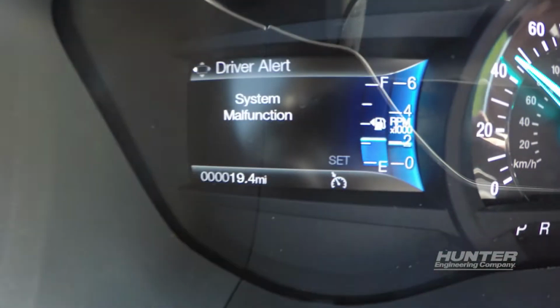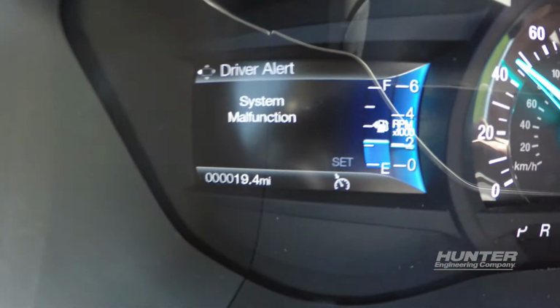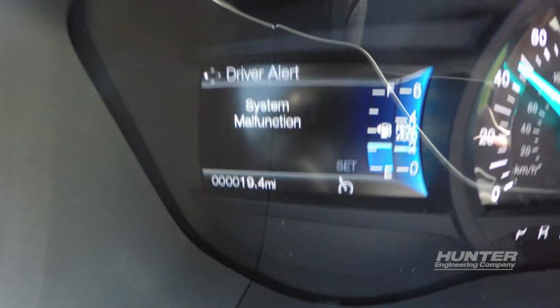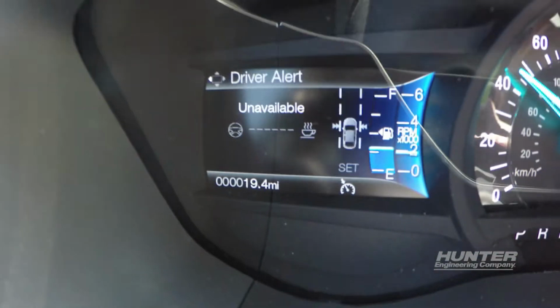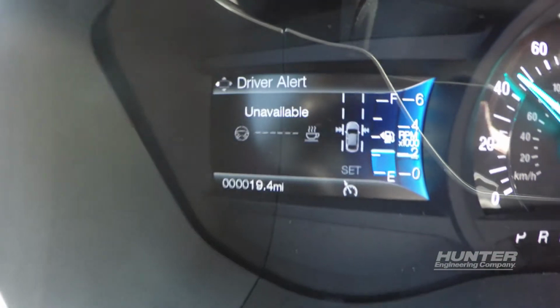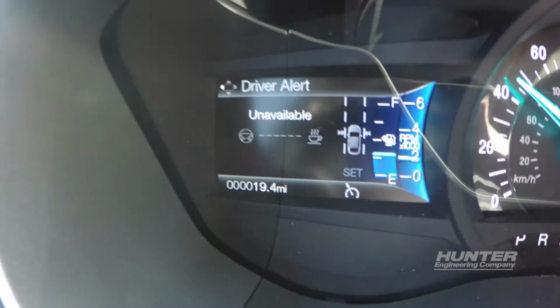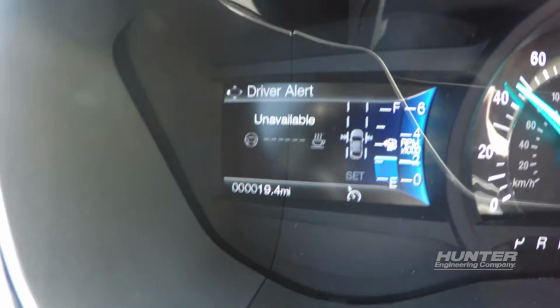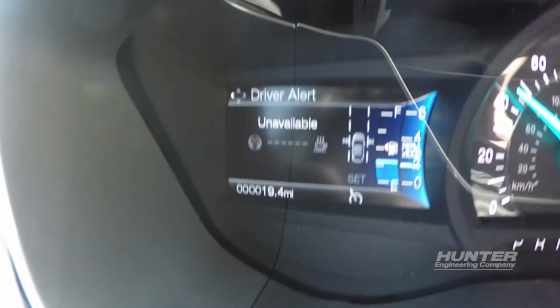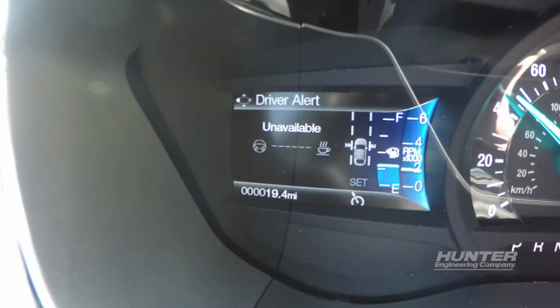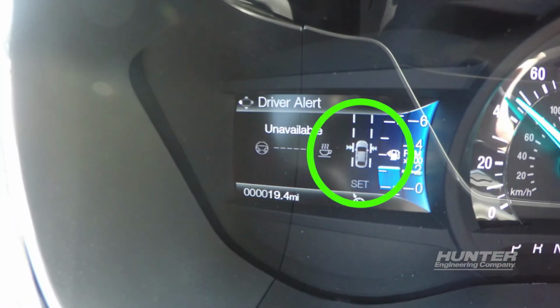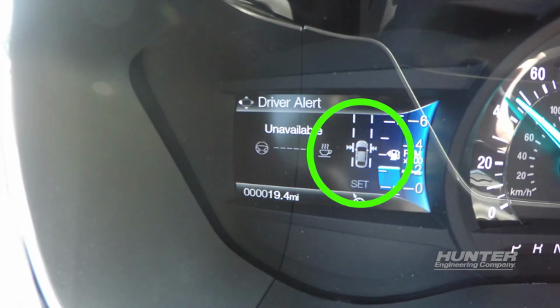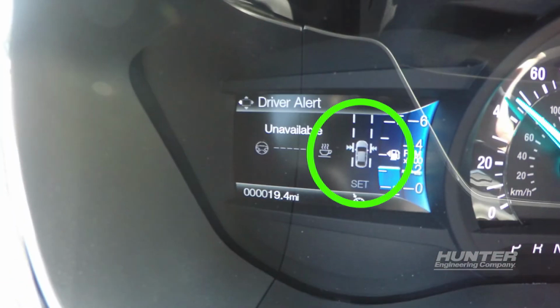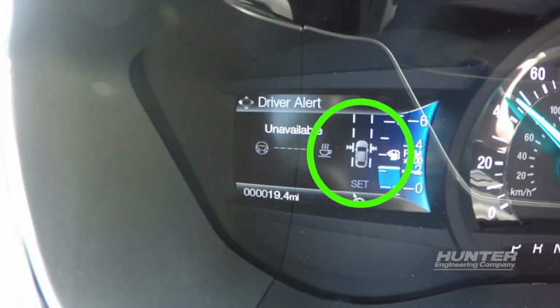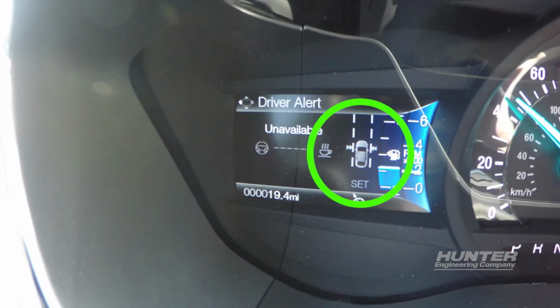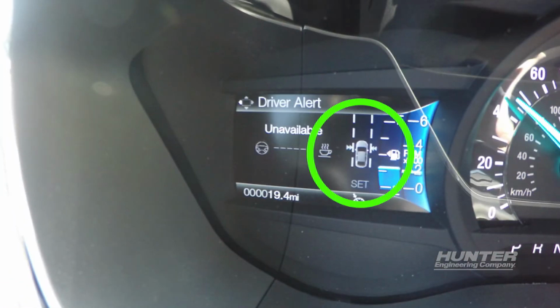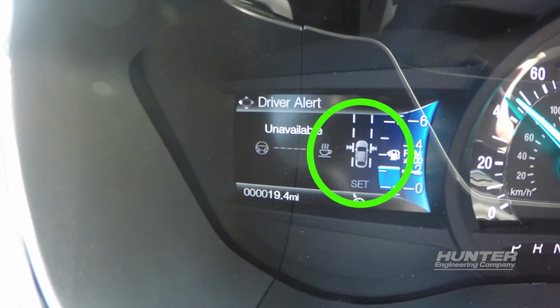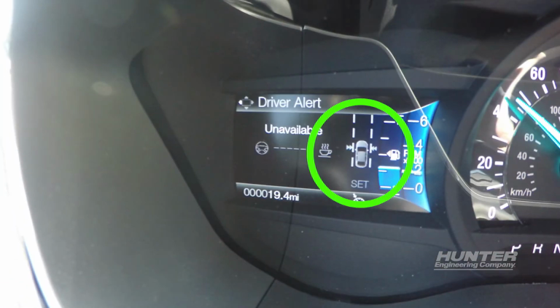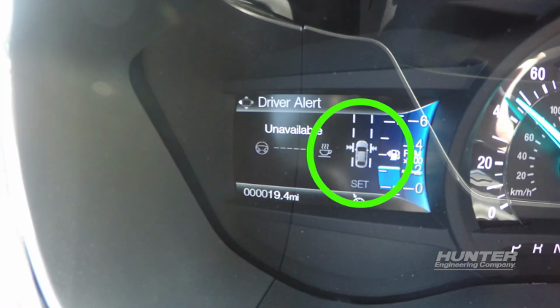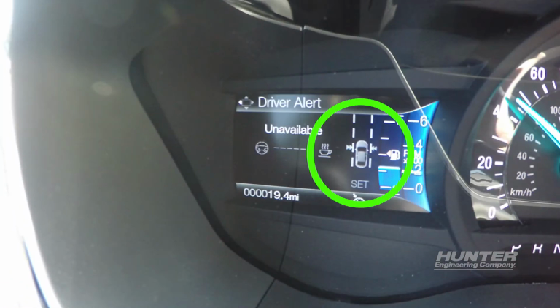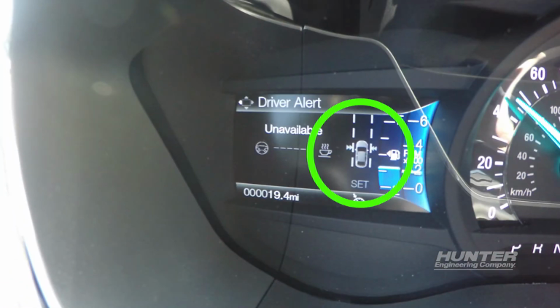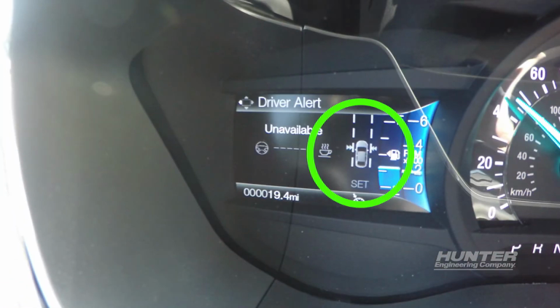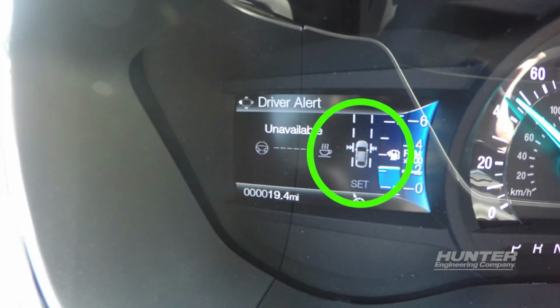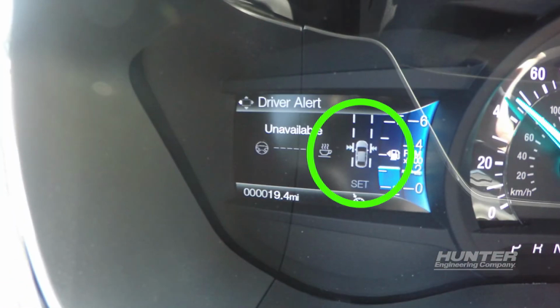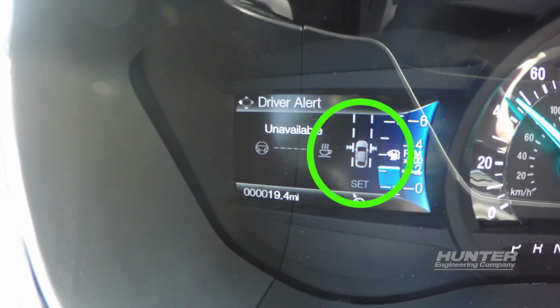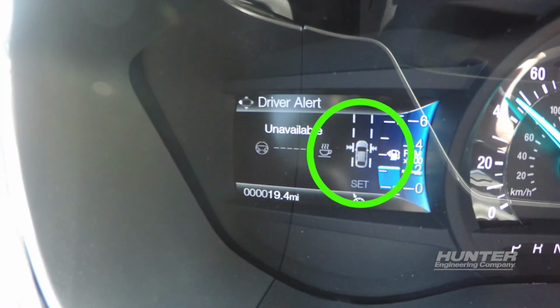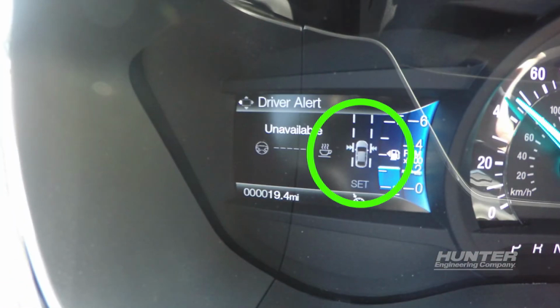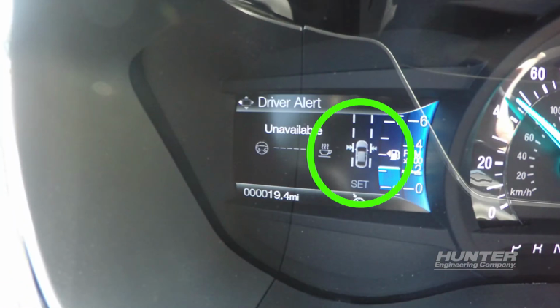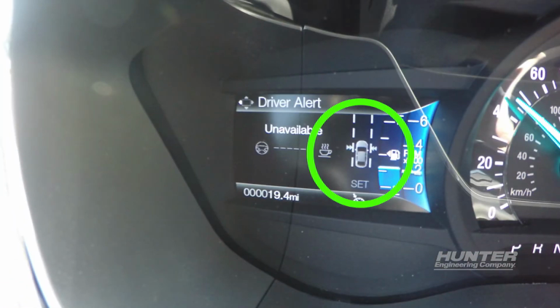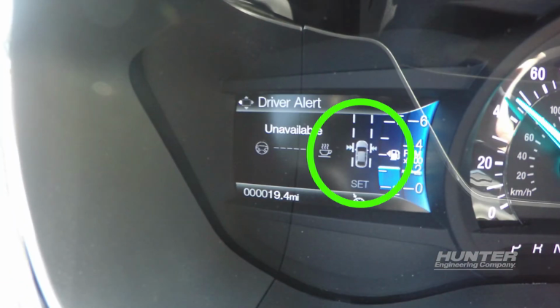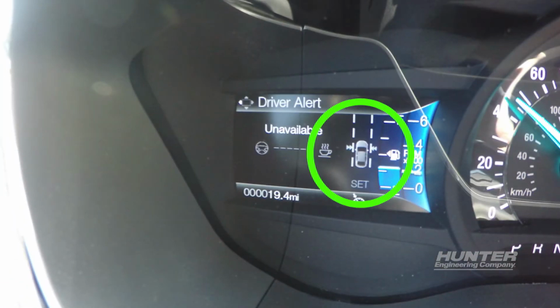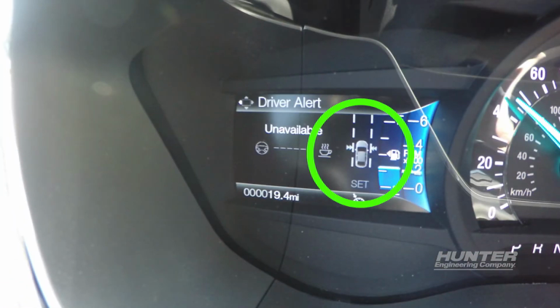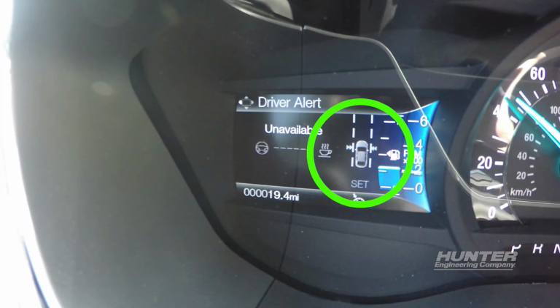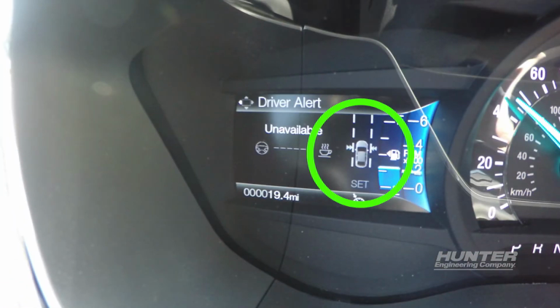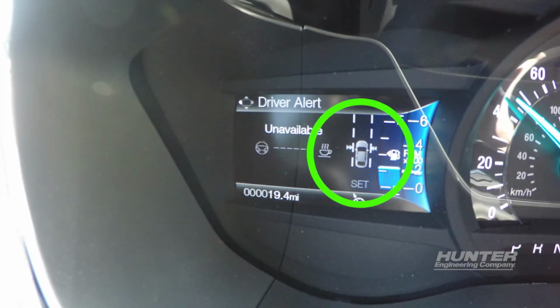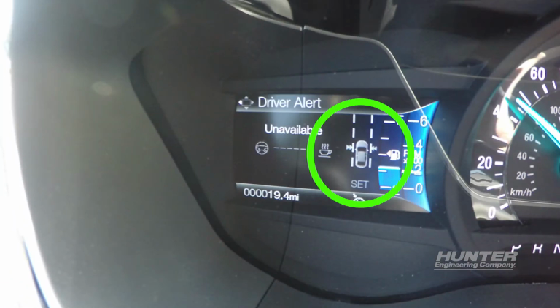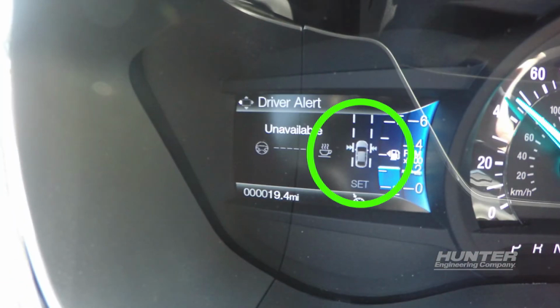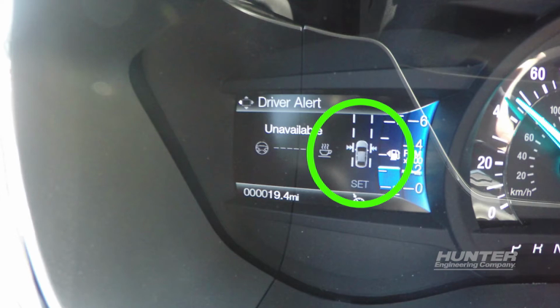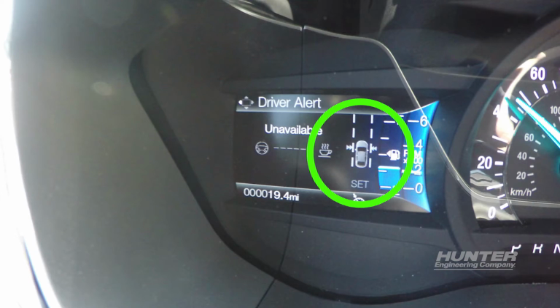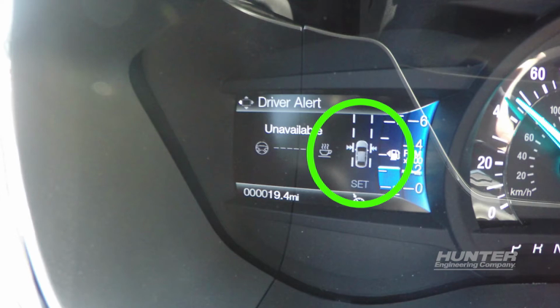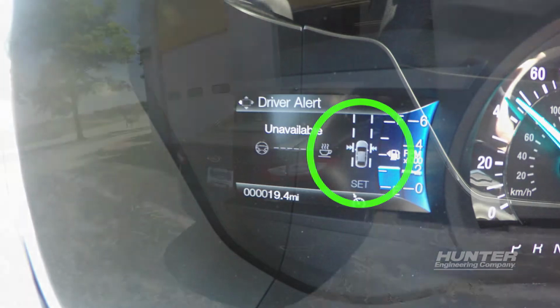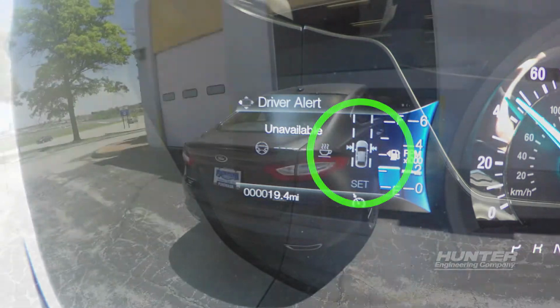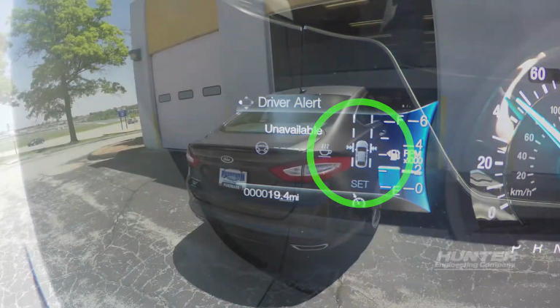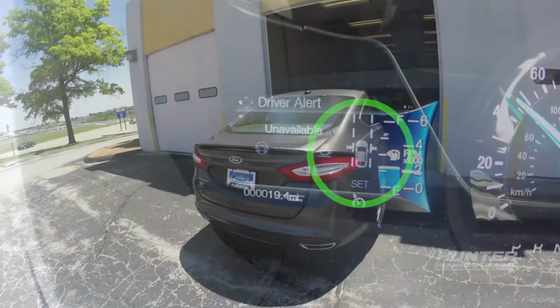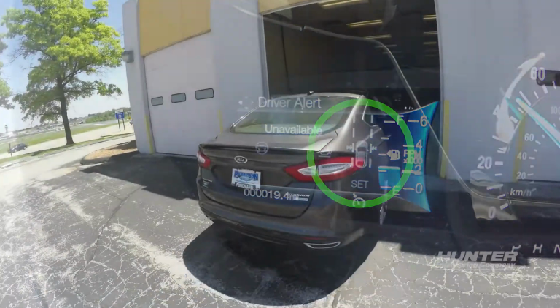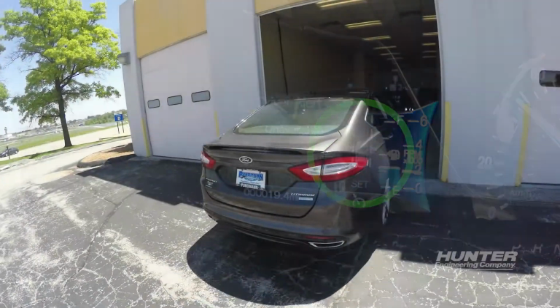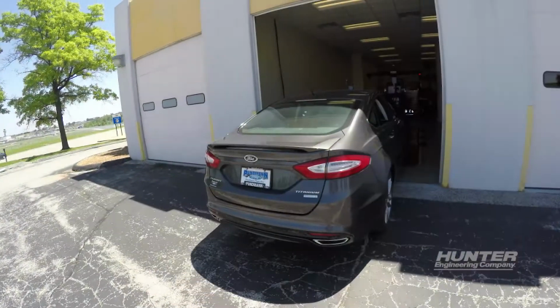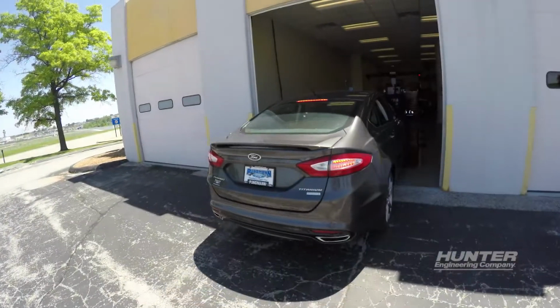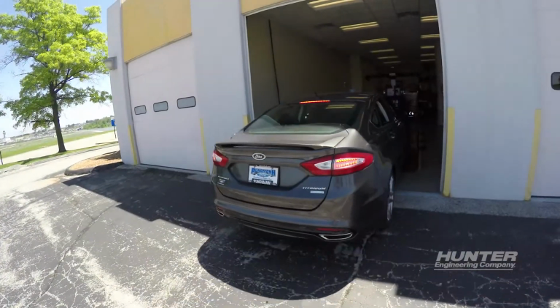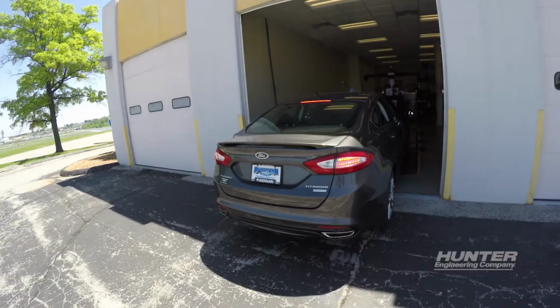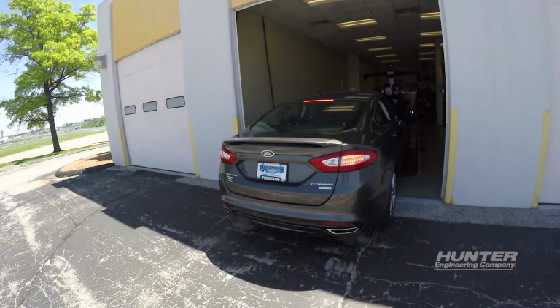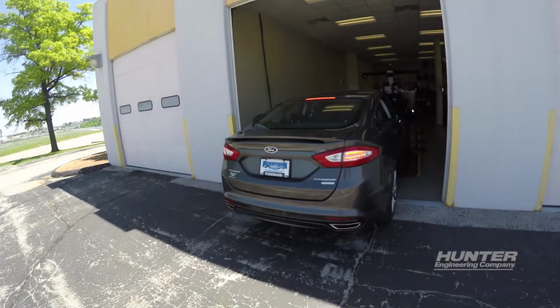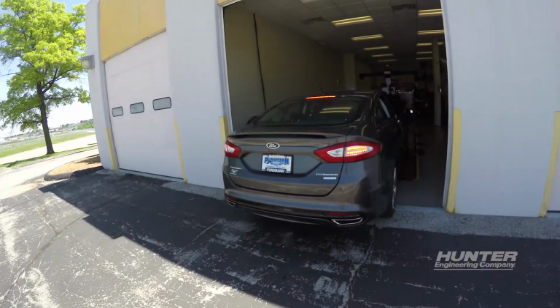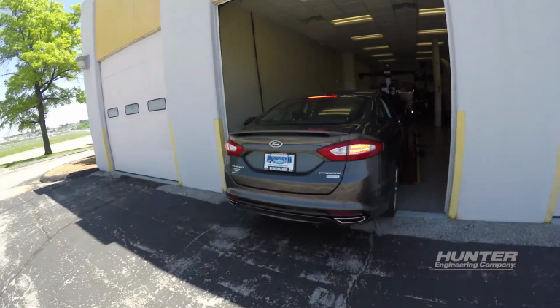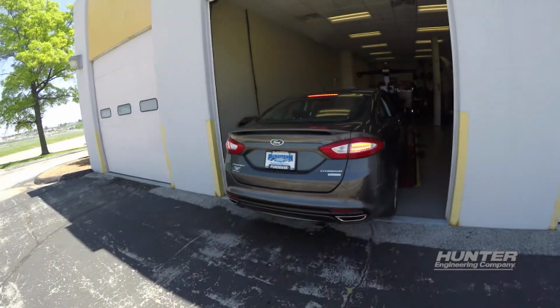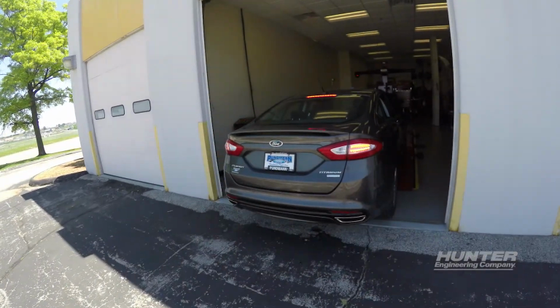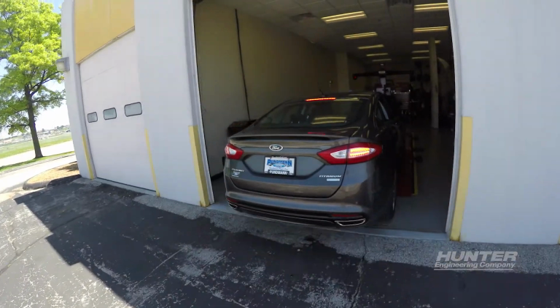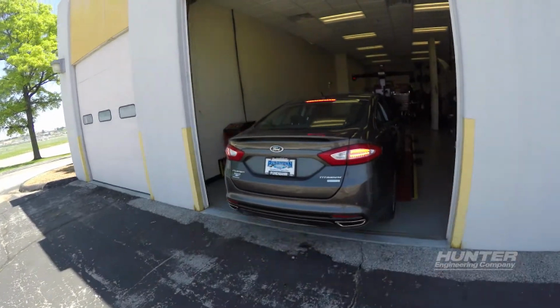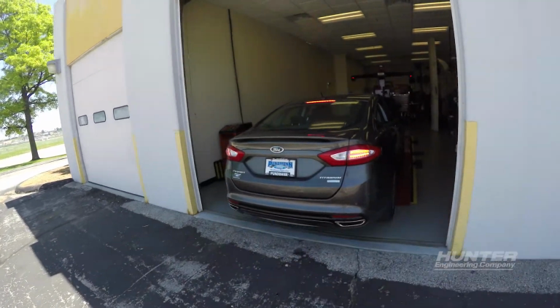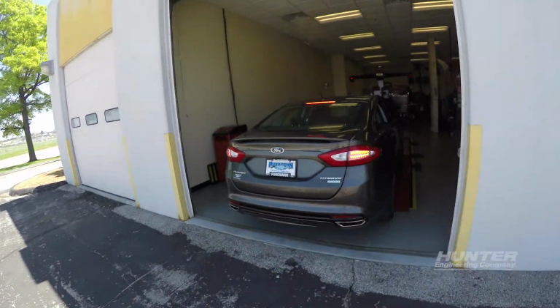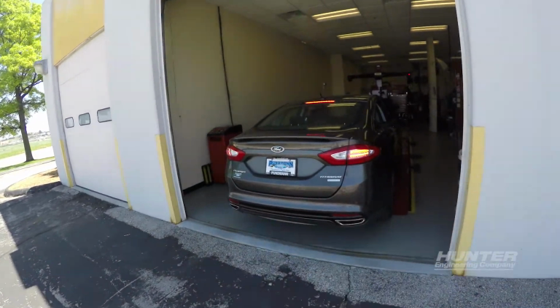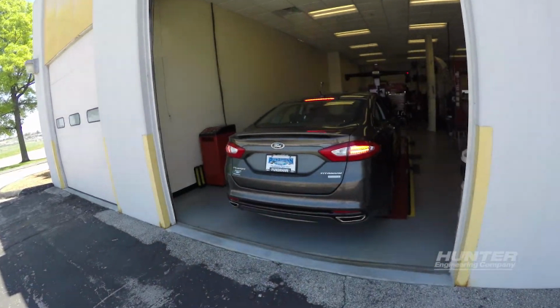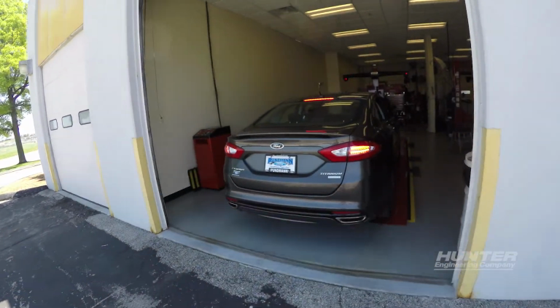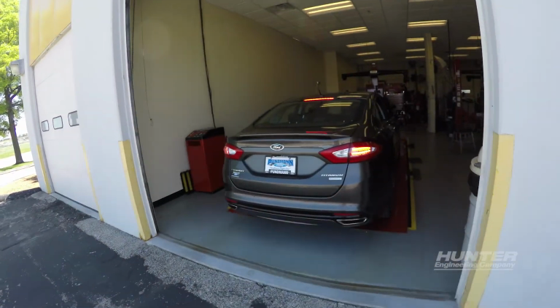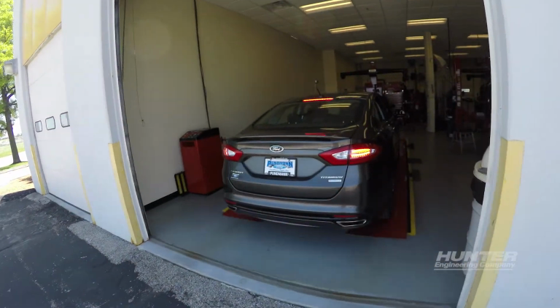When you see the Lane Departure Warning indicator on the dash, the drive is complete. Return to the bay to finish the alignment.